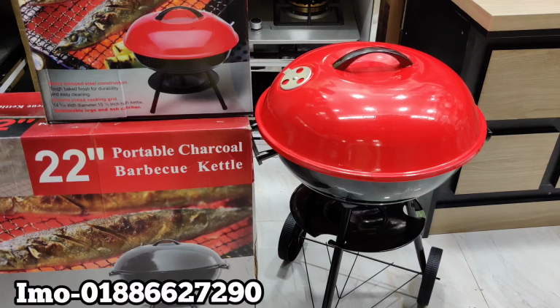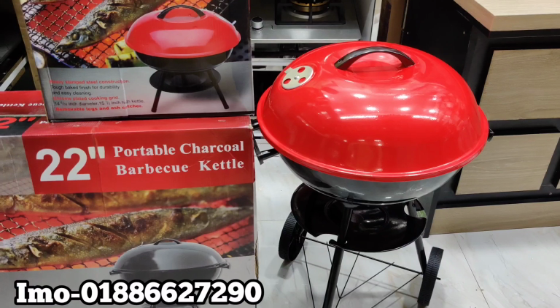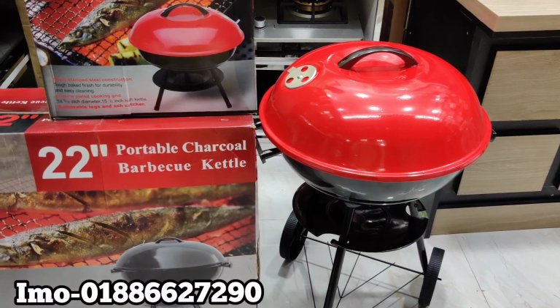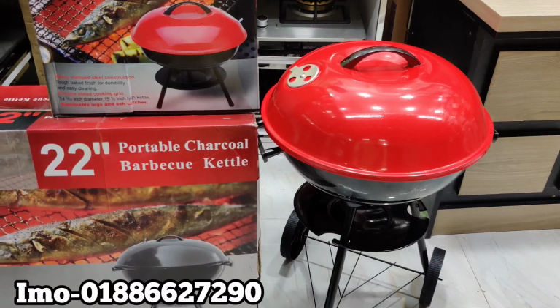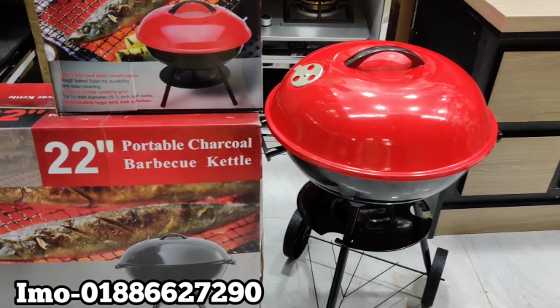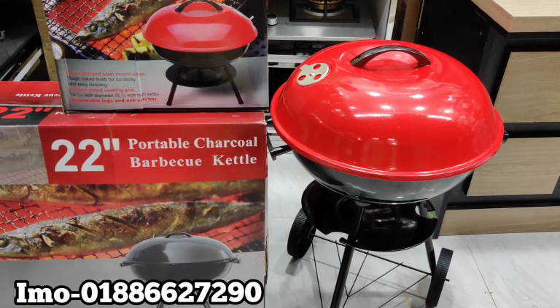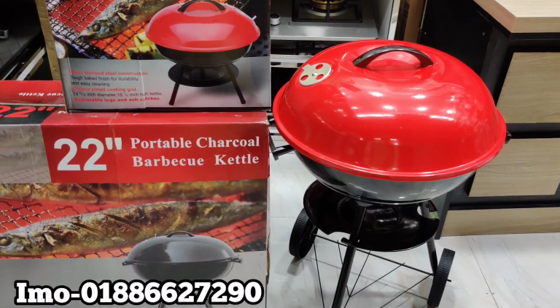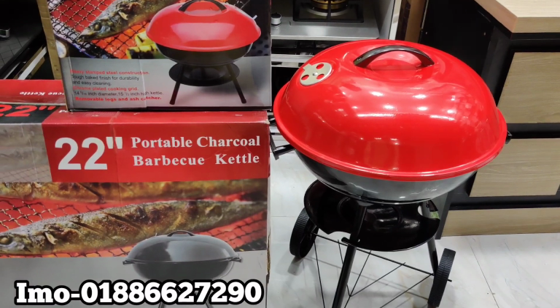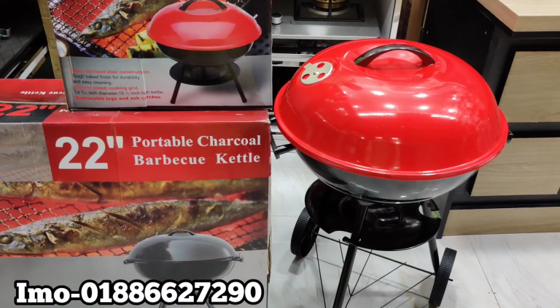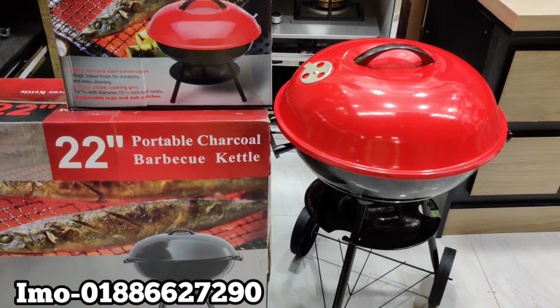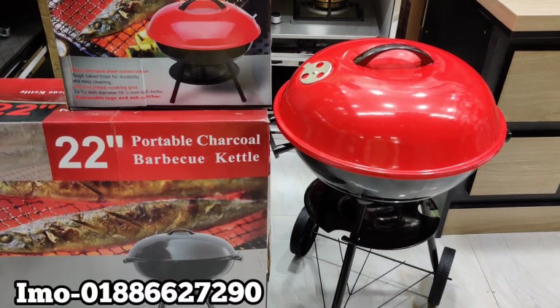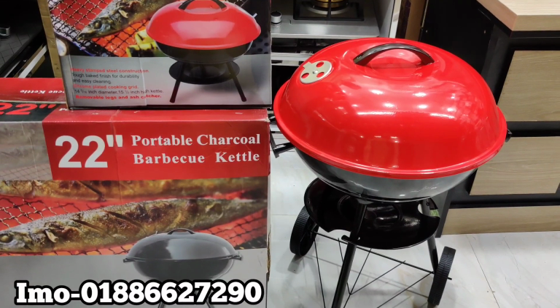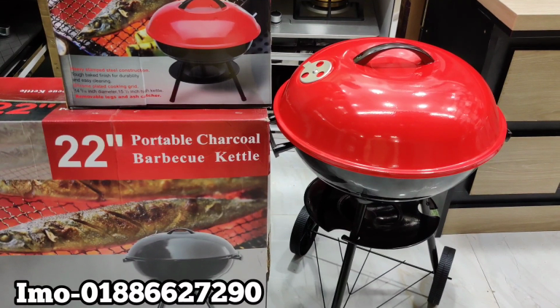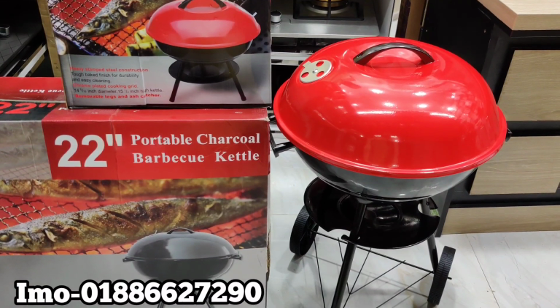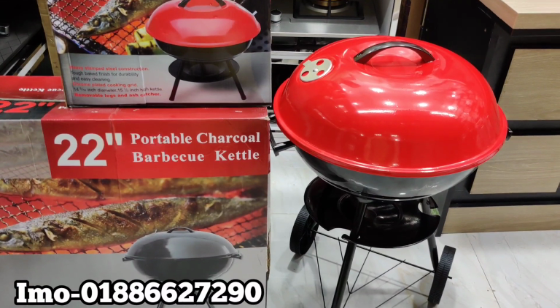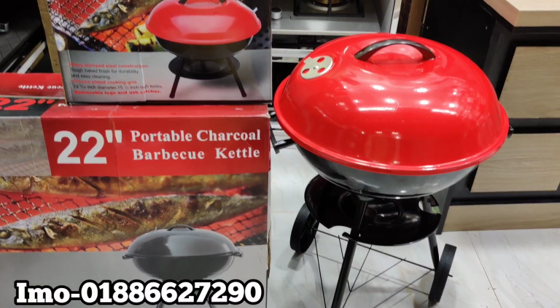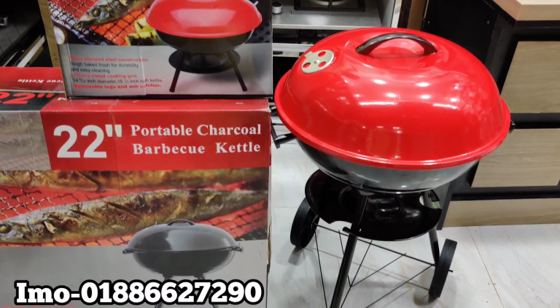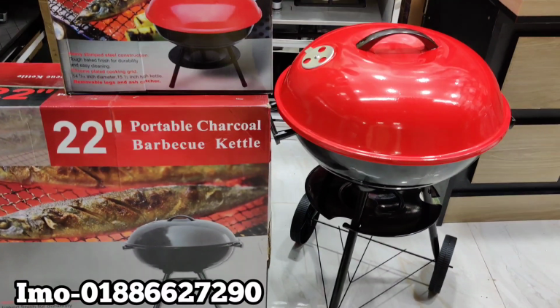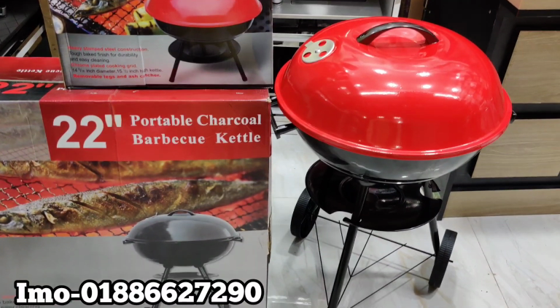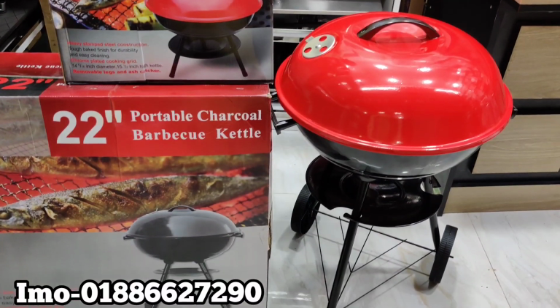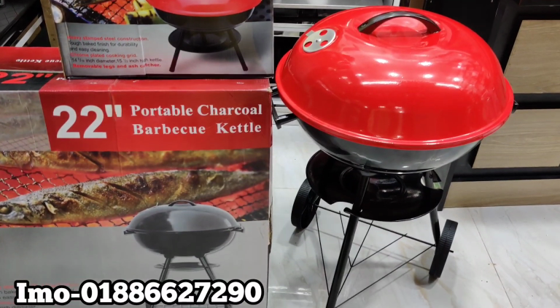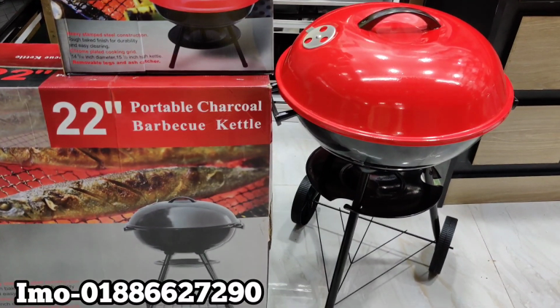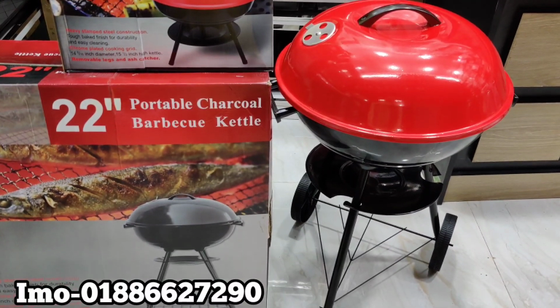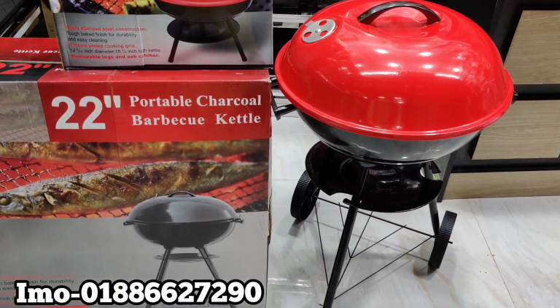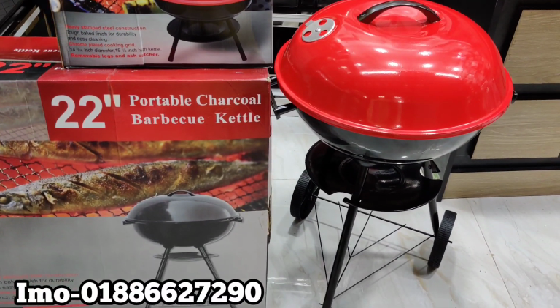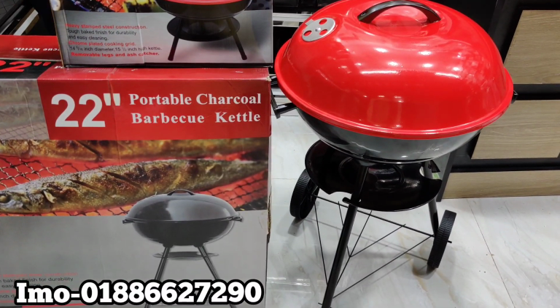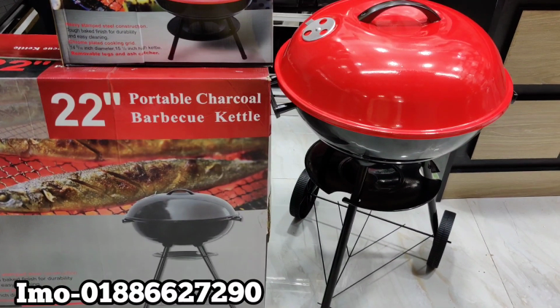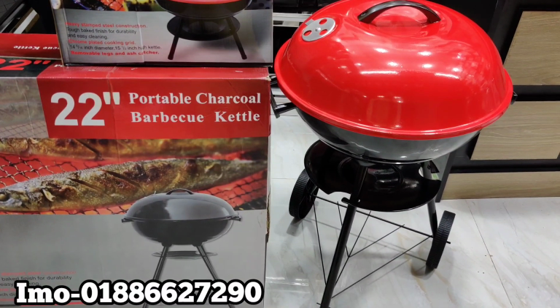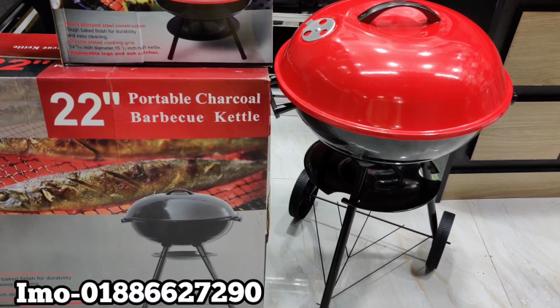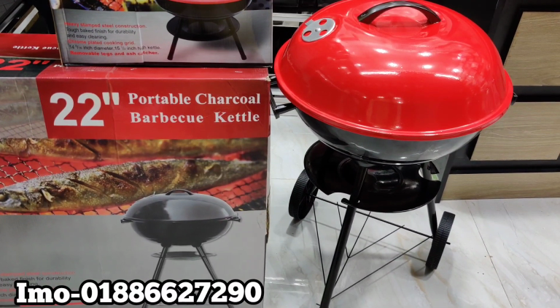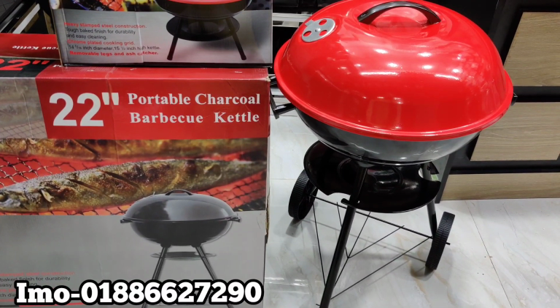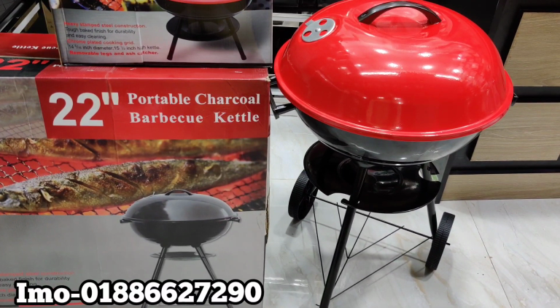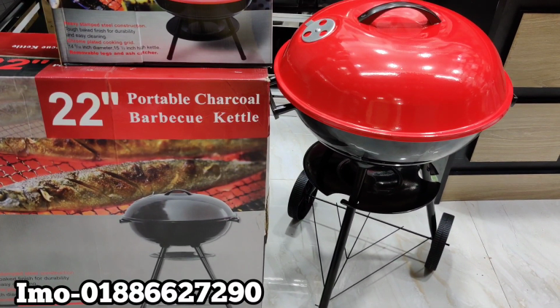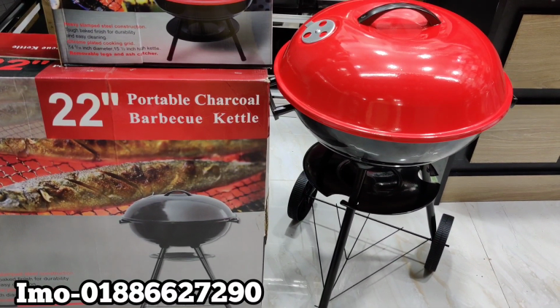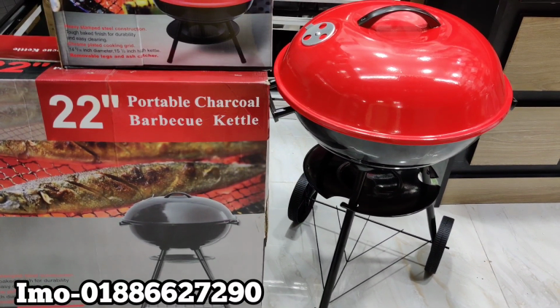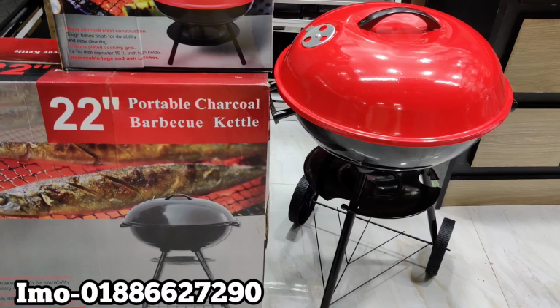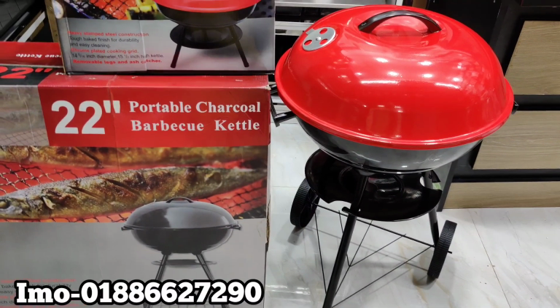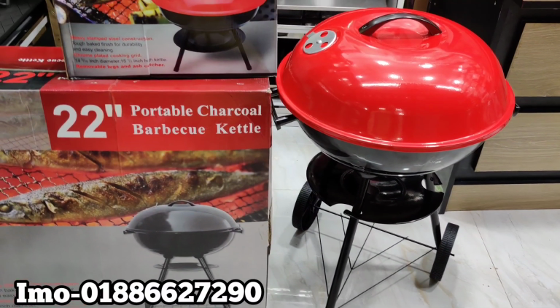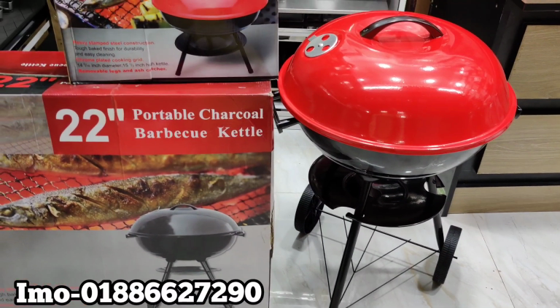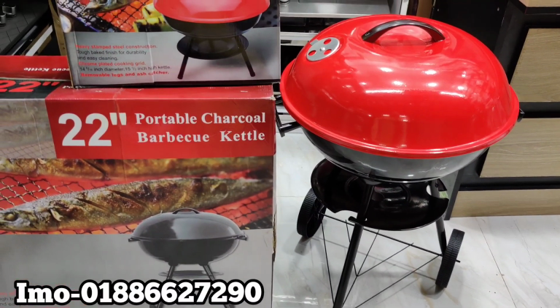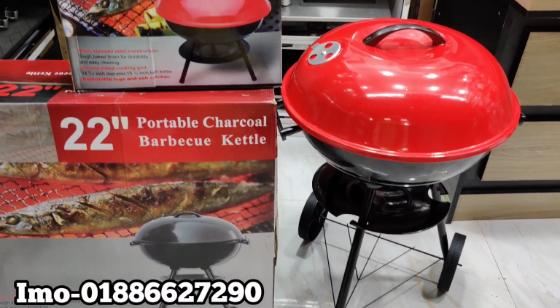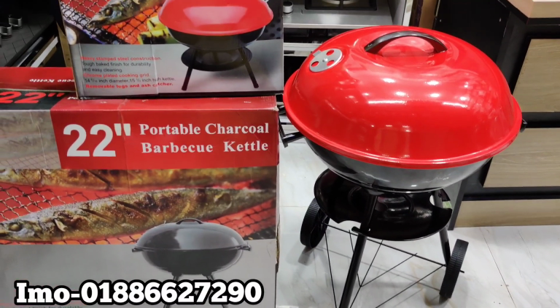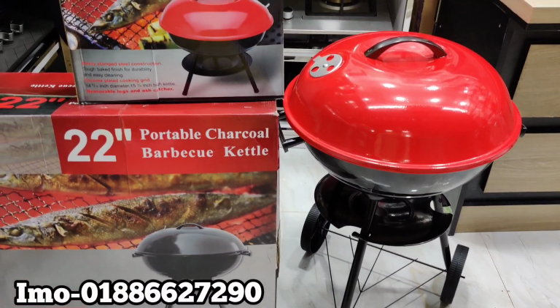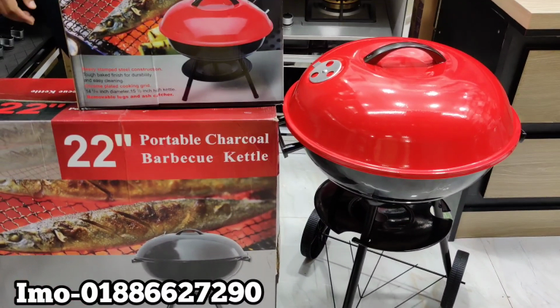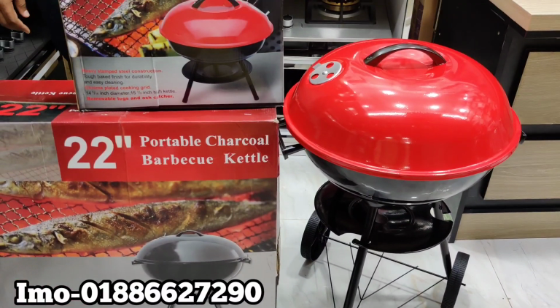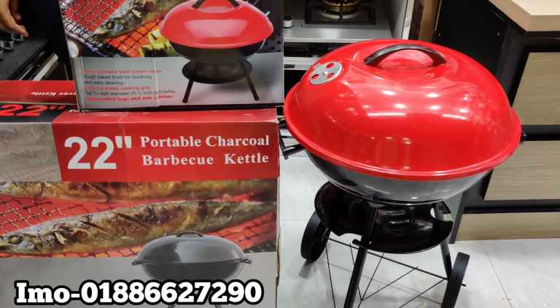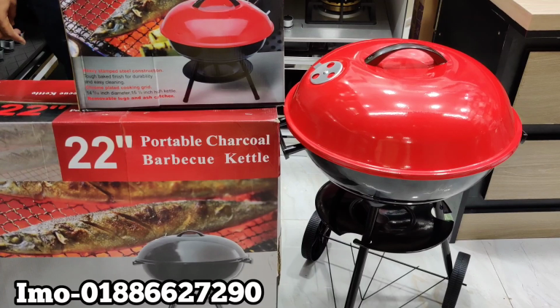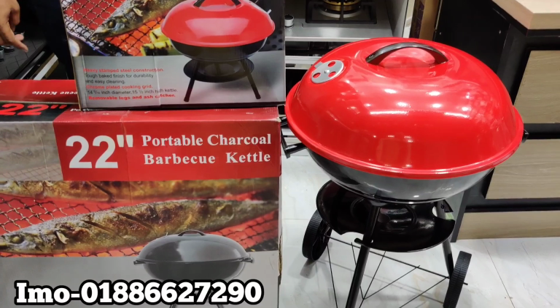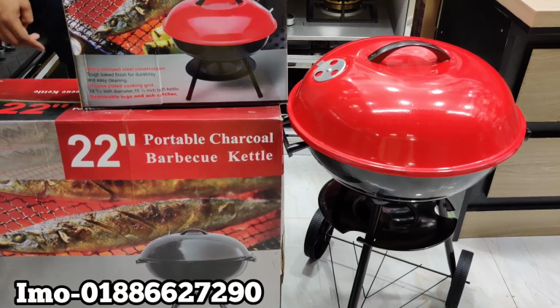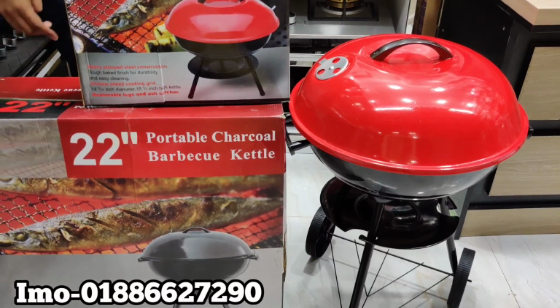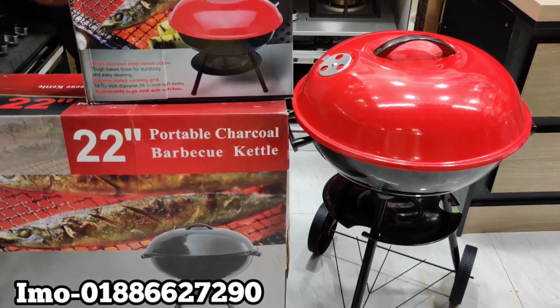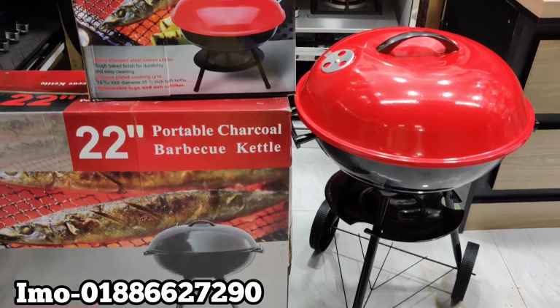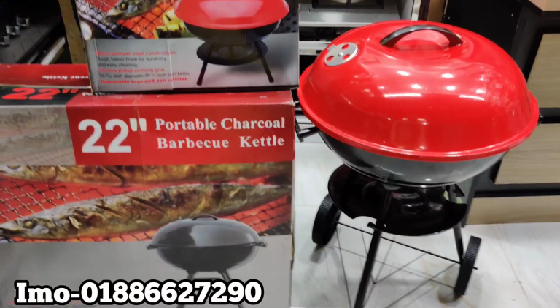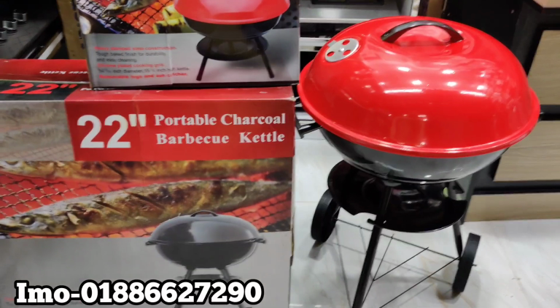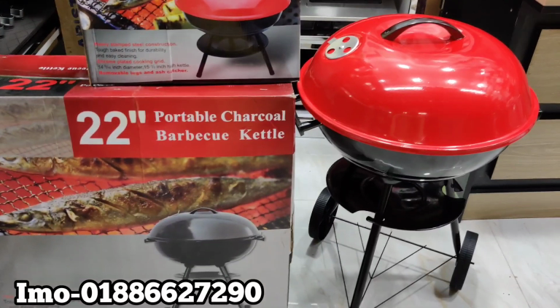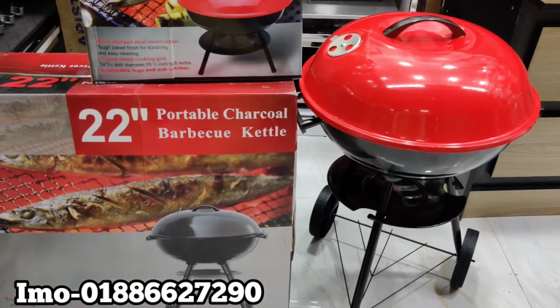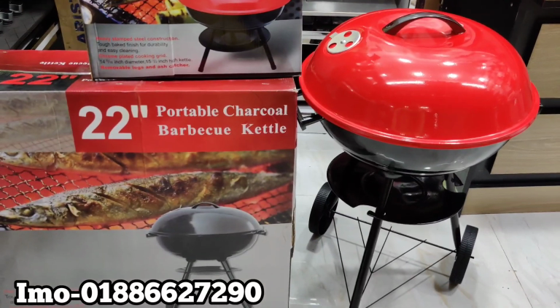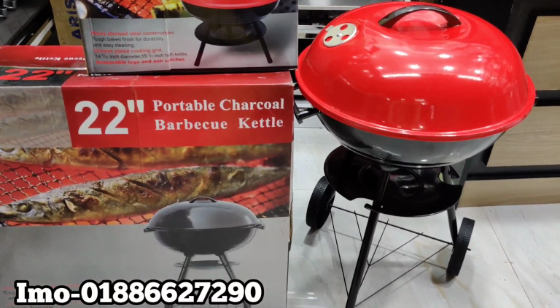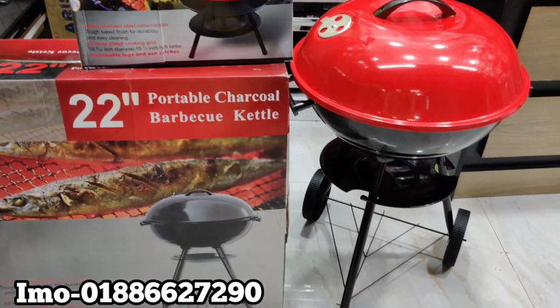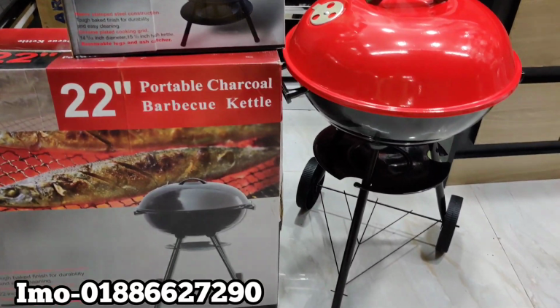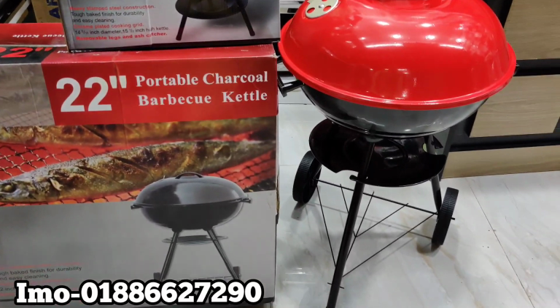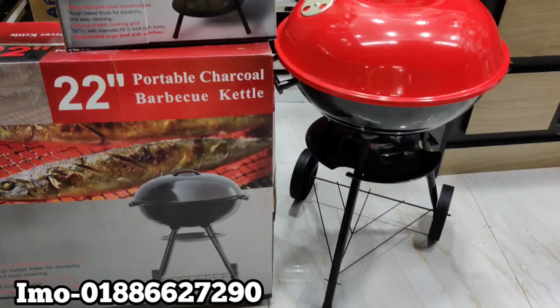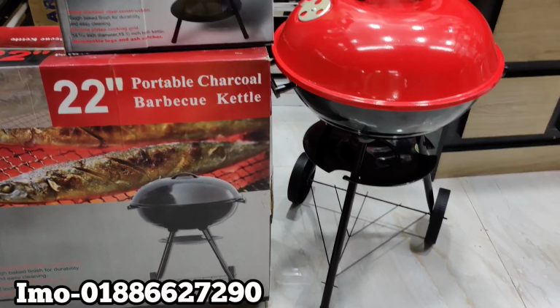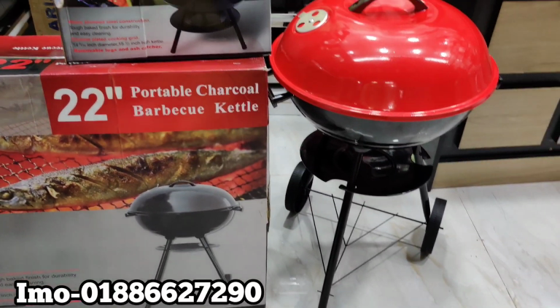Hello Friends, Assalamualaikum. In the past, this barbecue is made of barbecue. This is the type of barbecue.